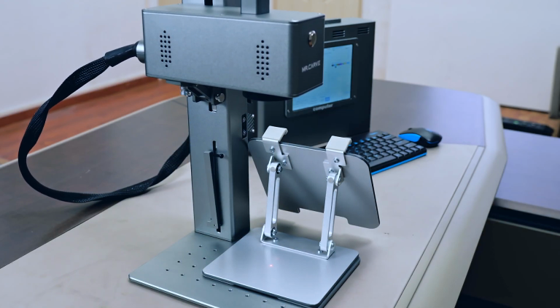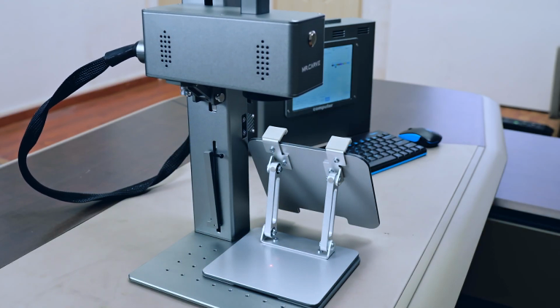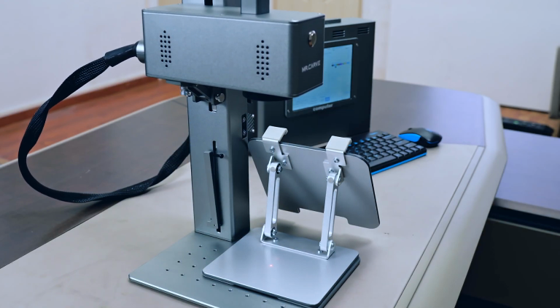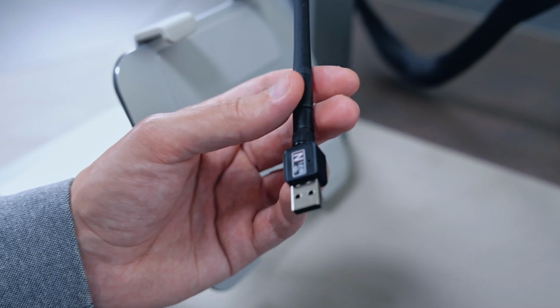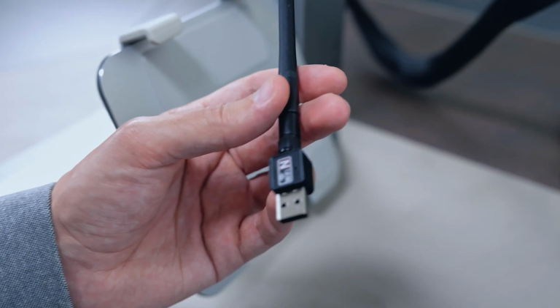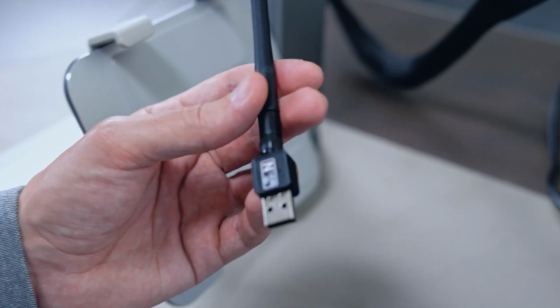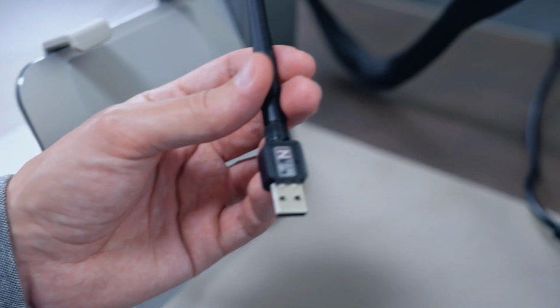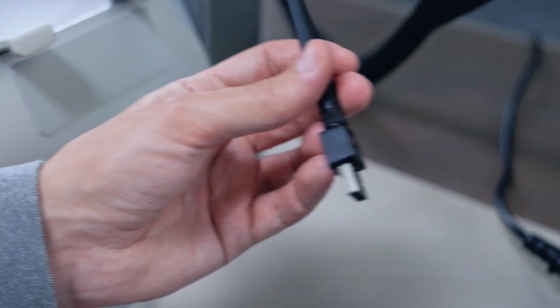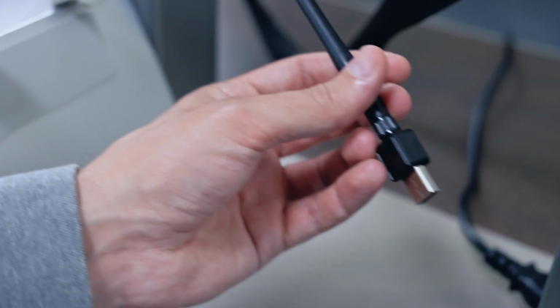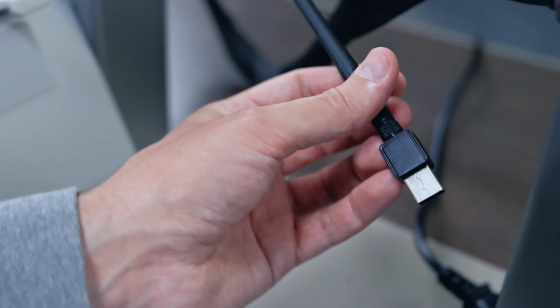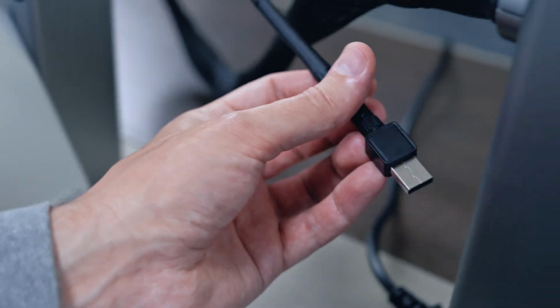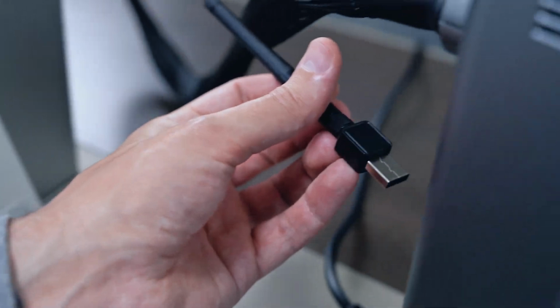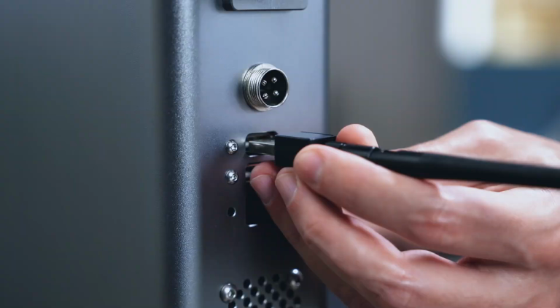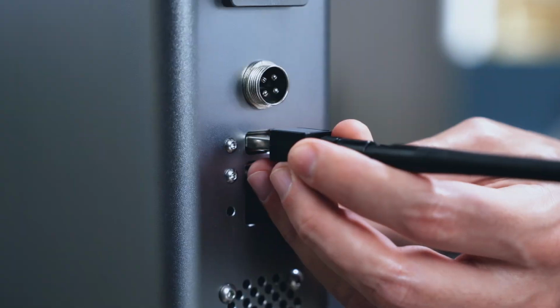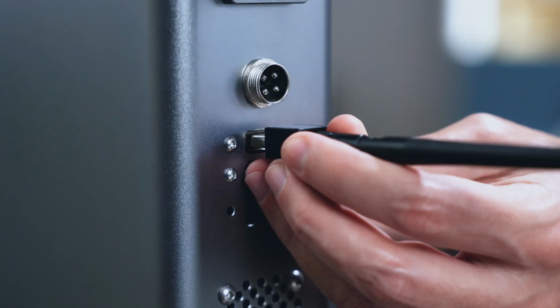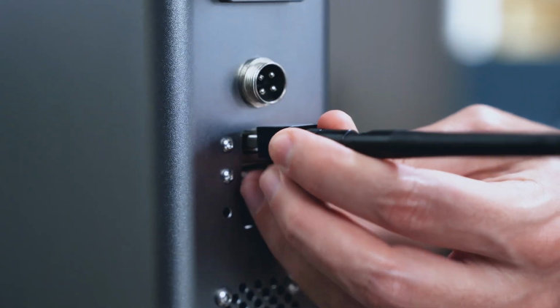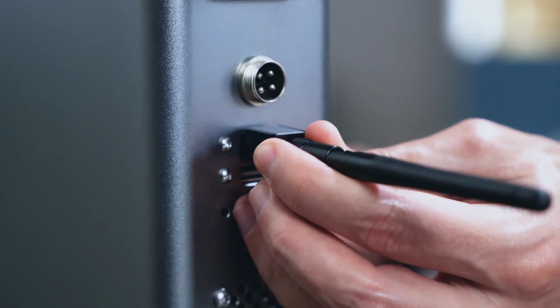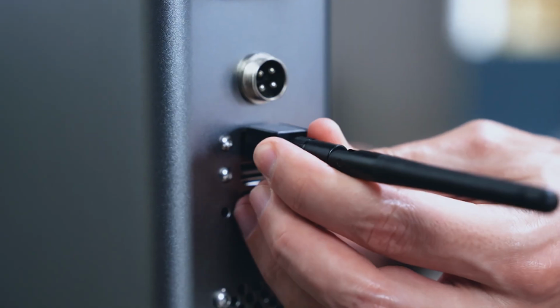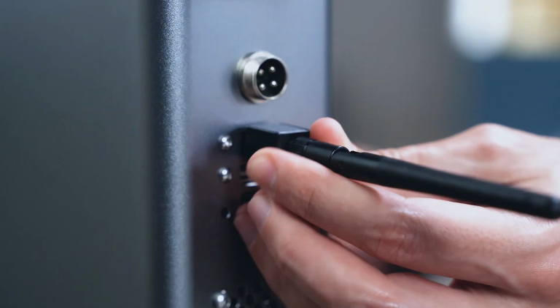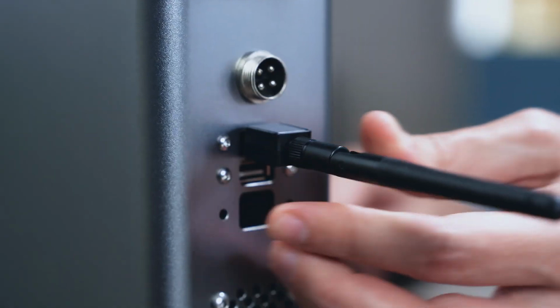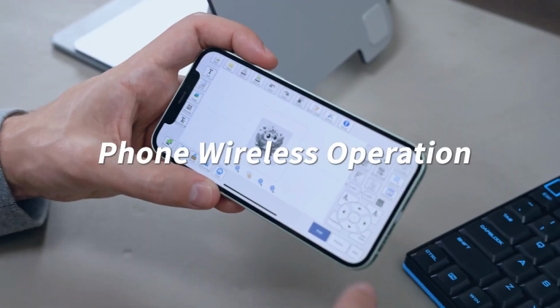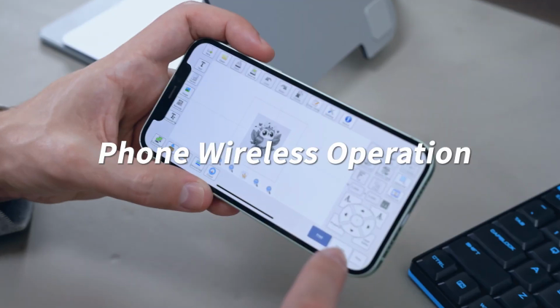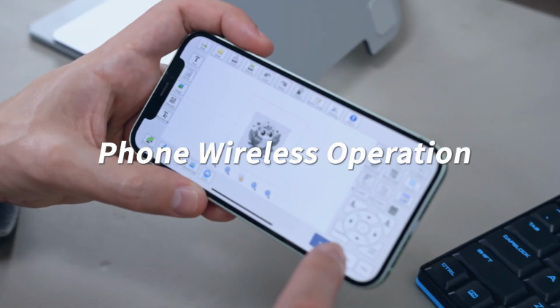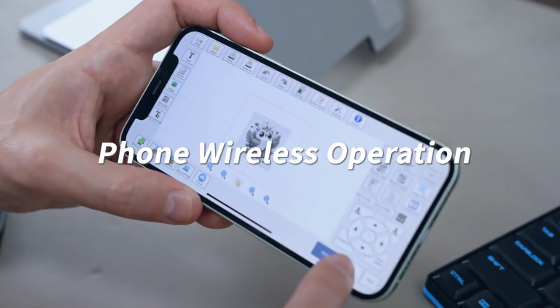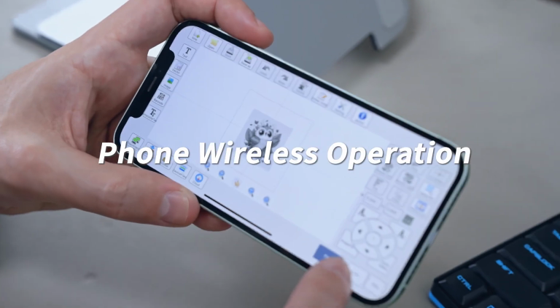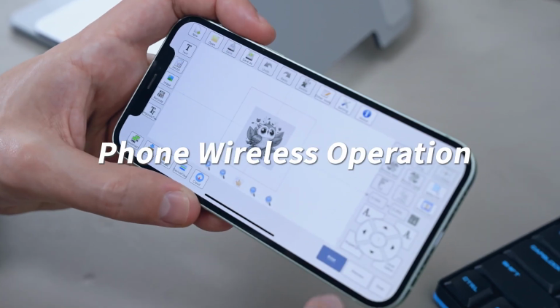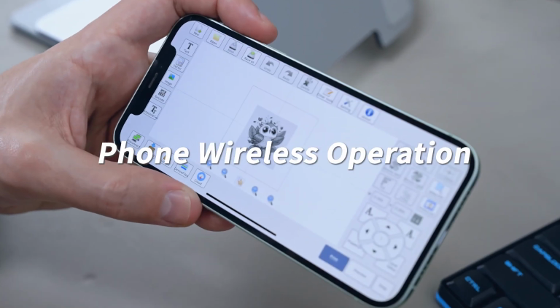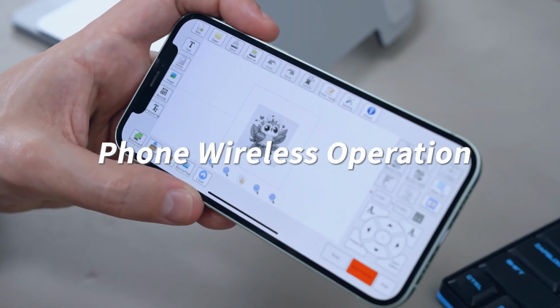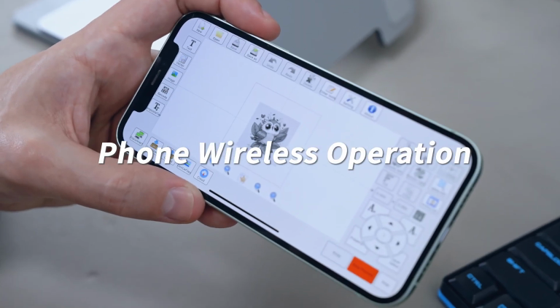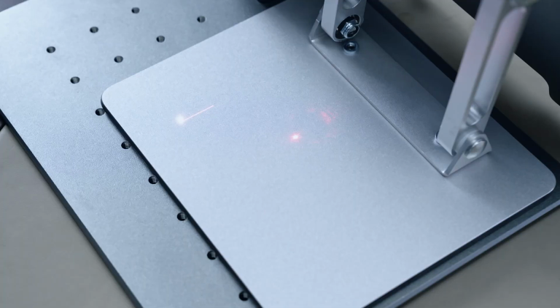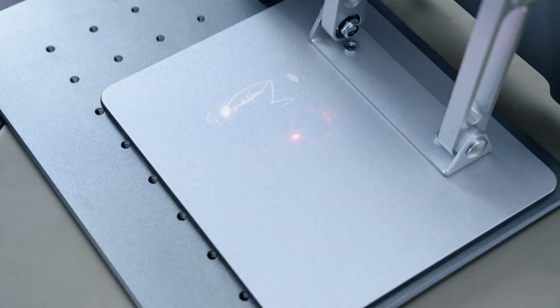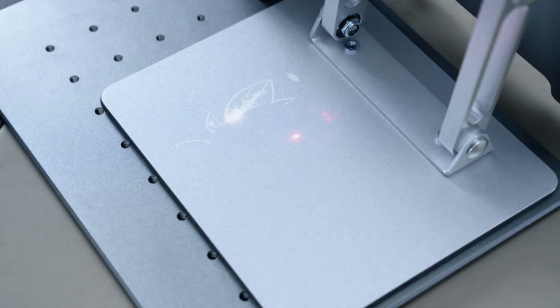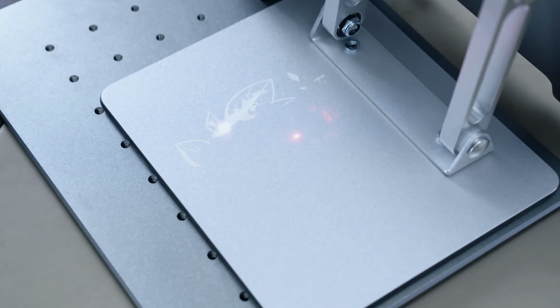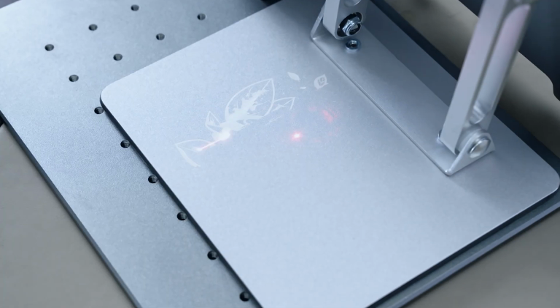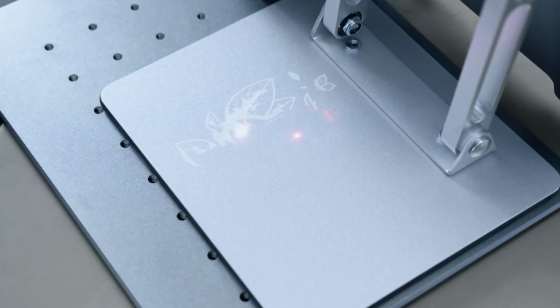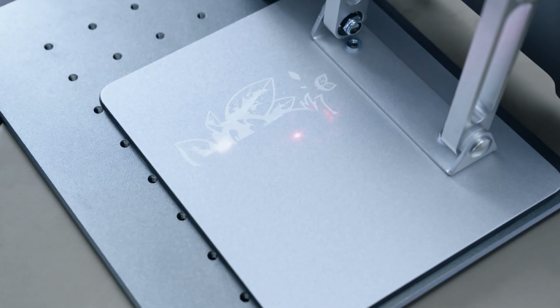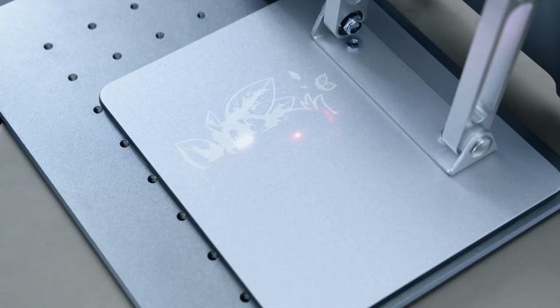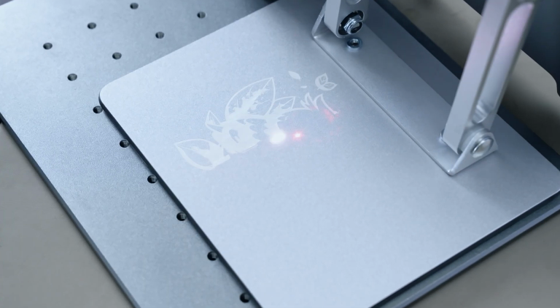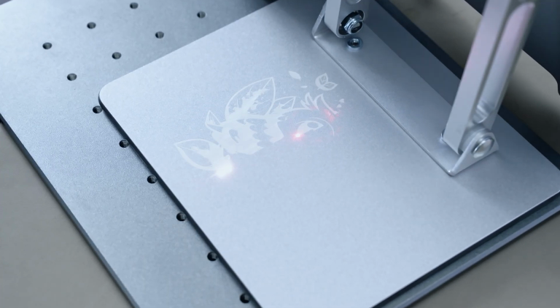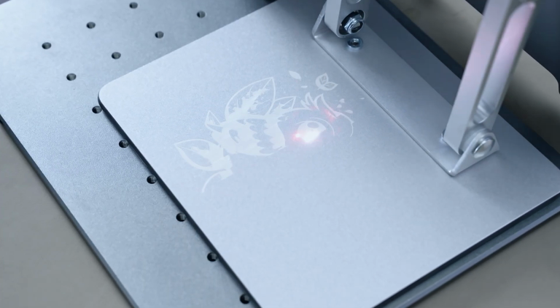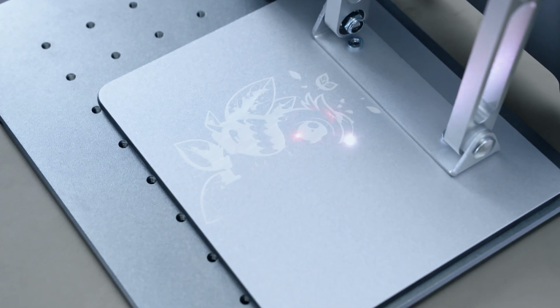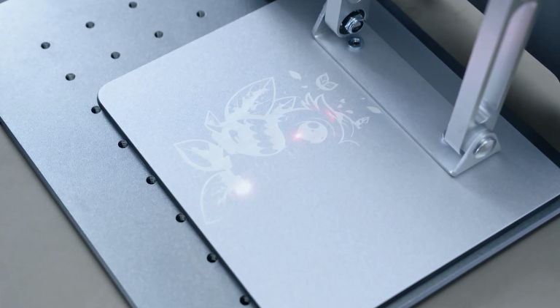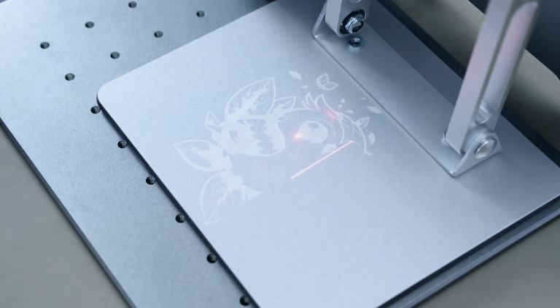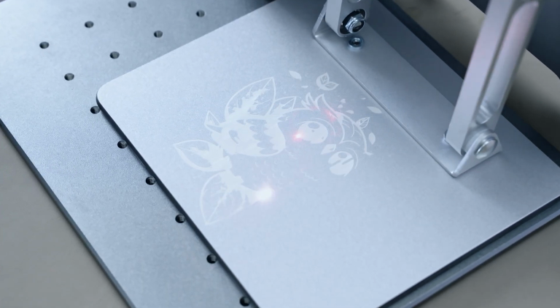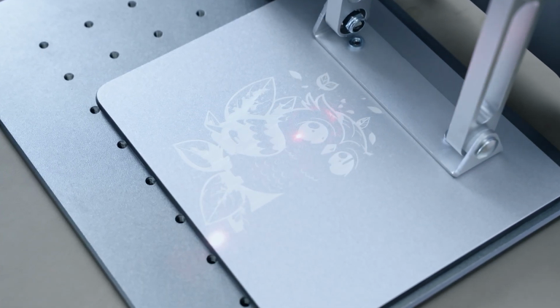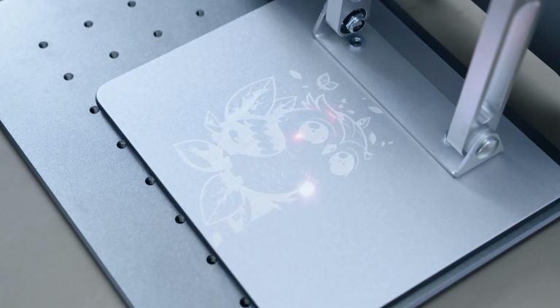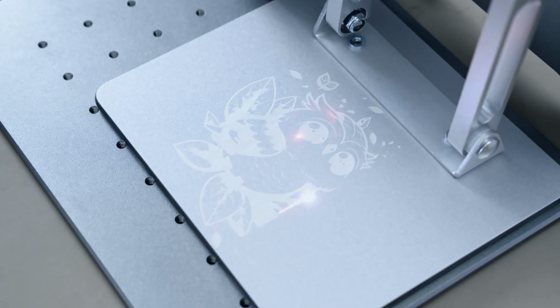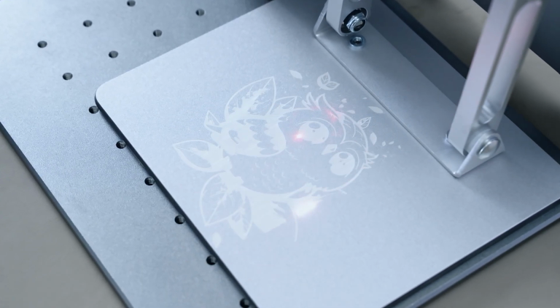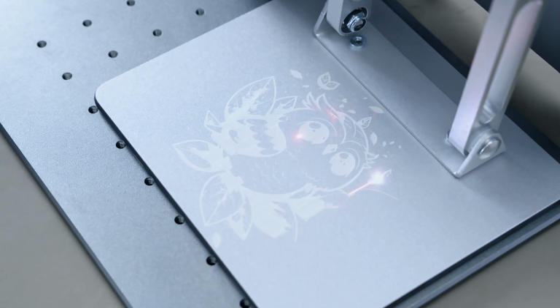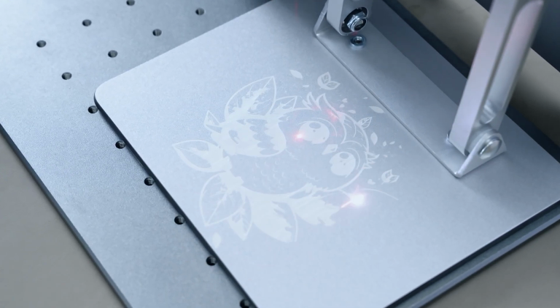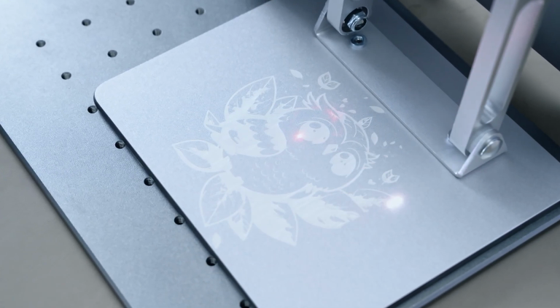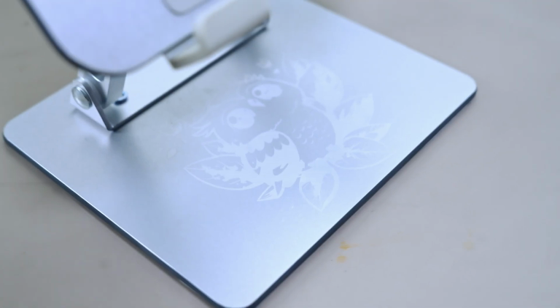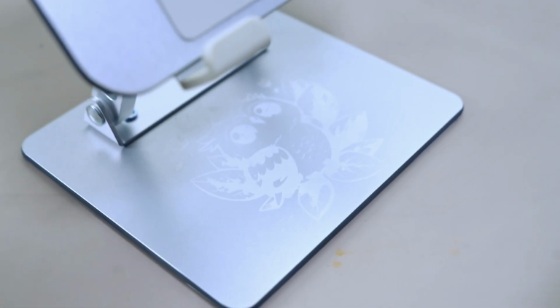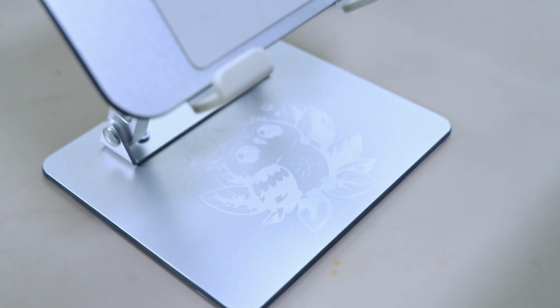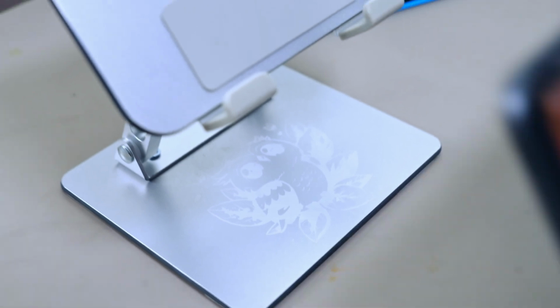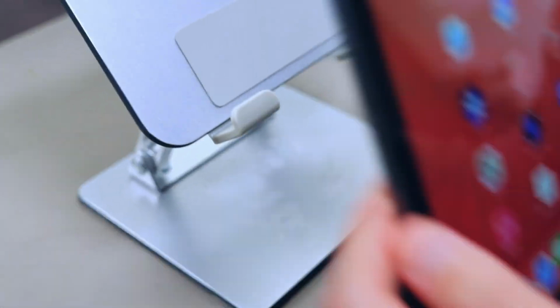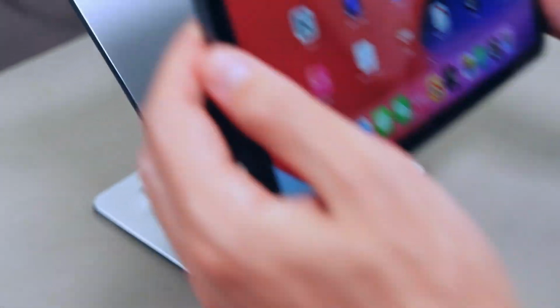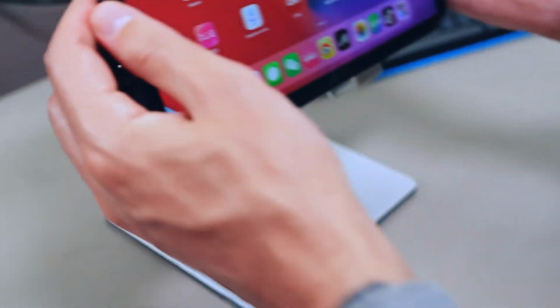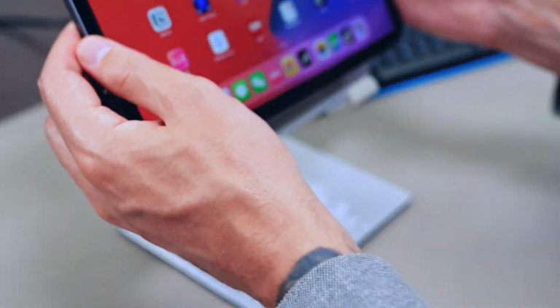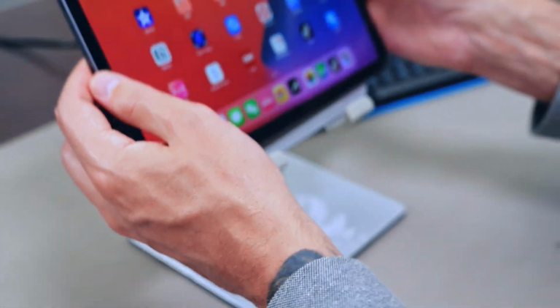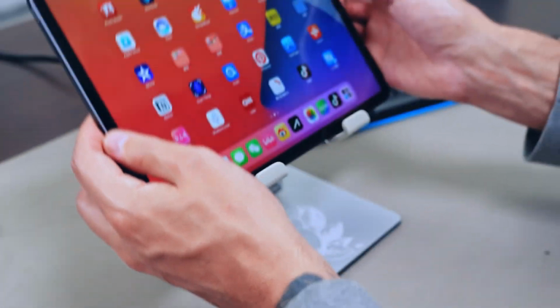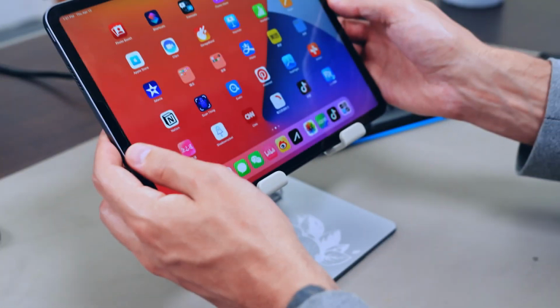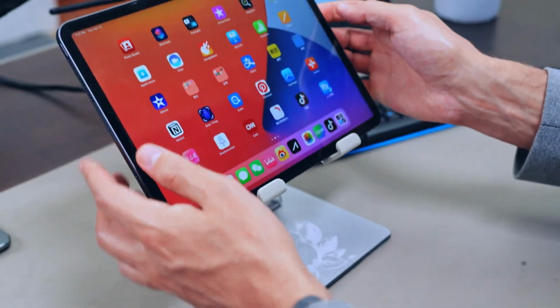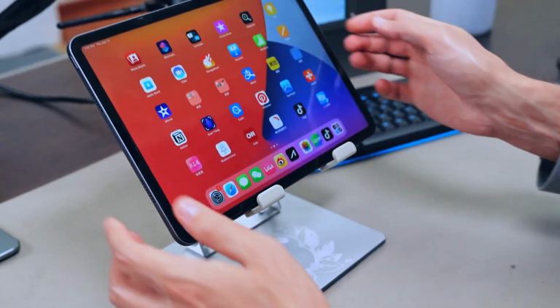When you want to operate the machine from your mobile phone, simply plug the wireless card into the side socket for quick and easy access.